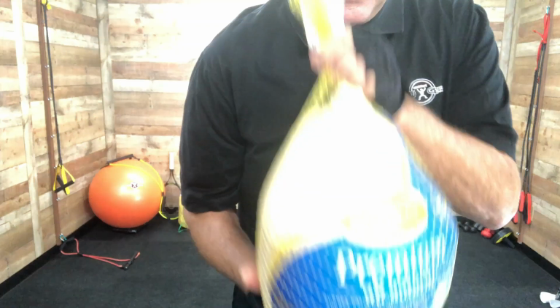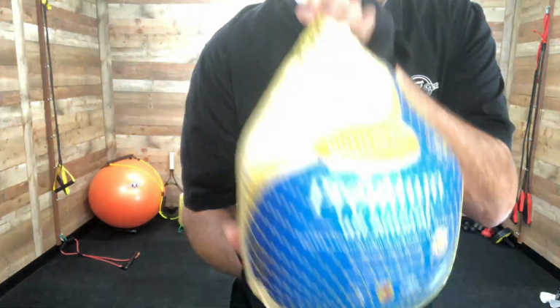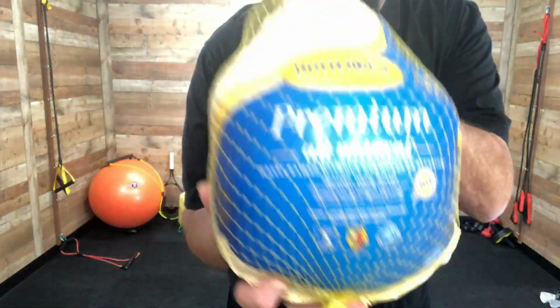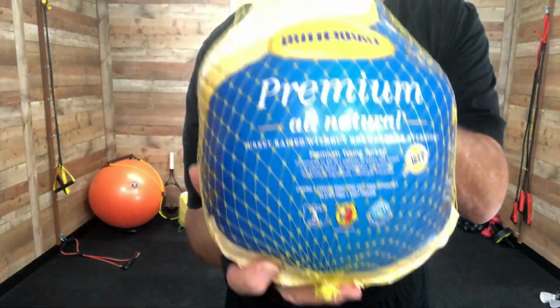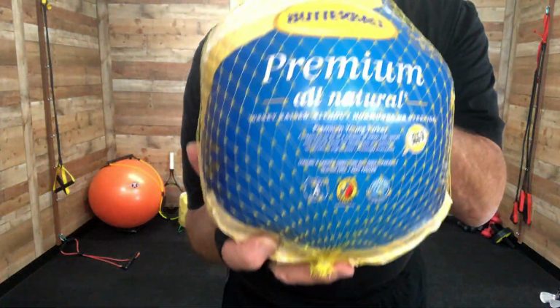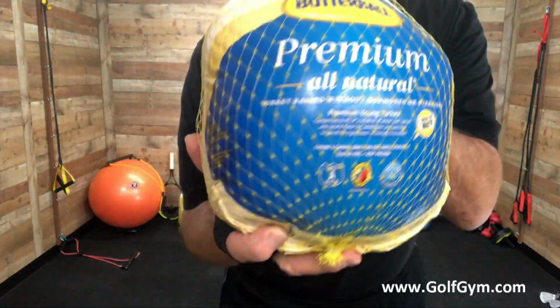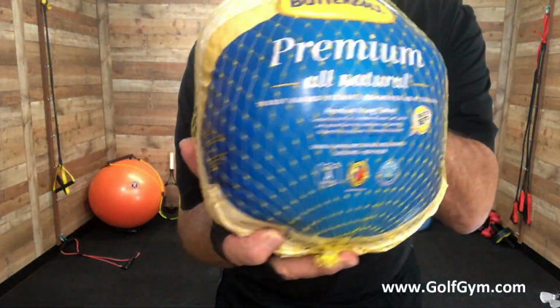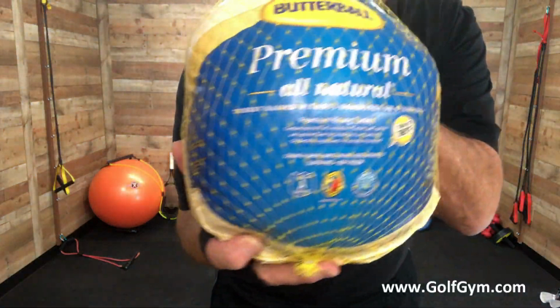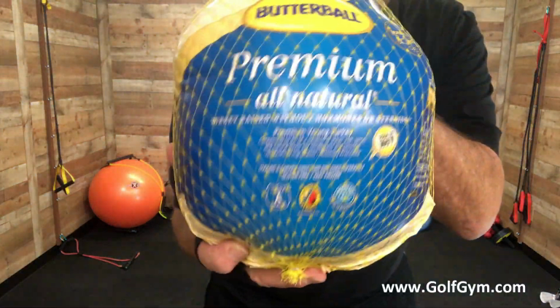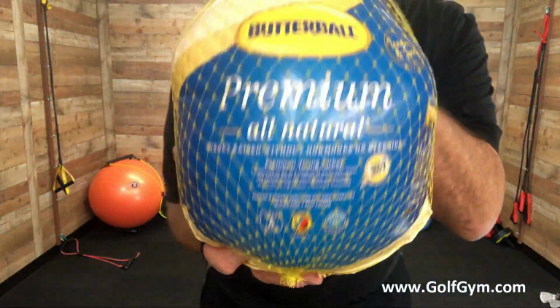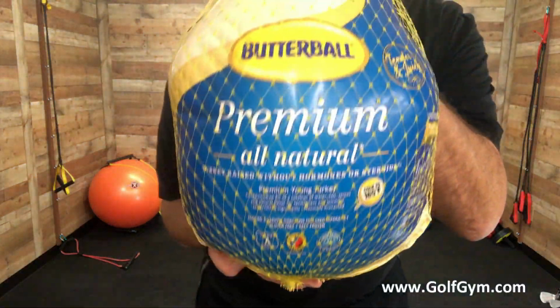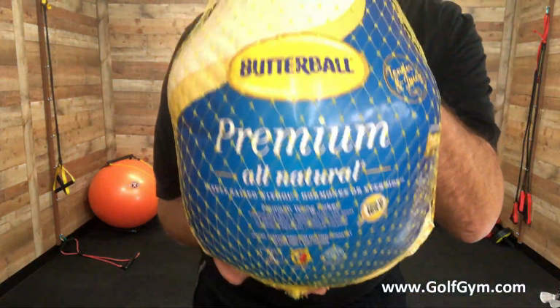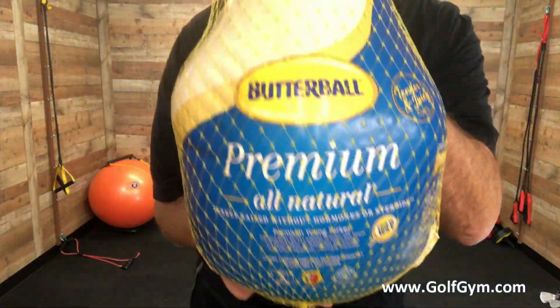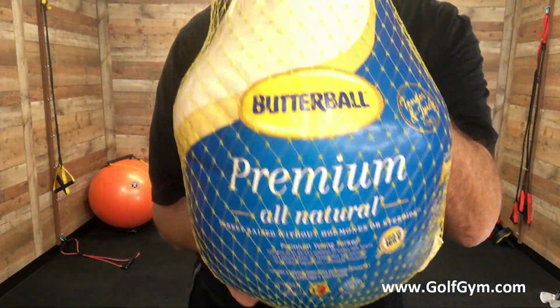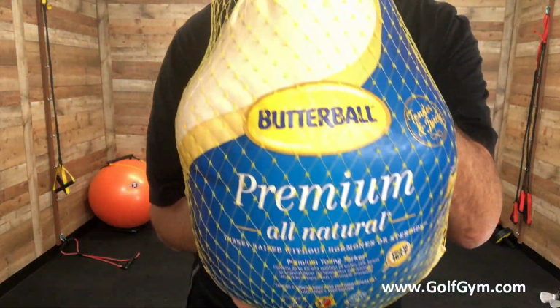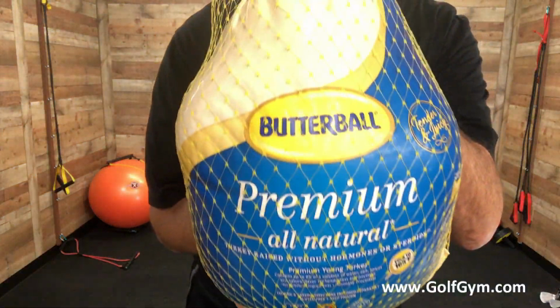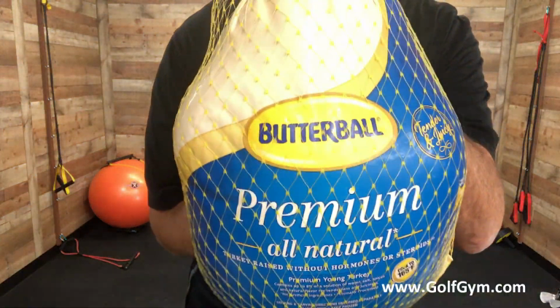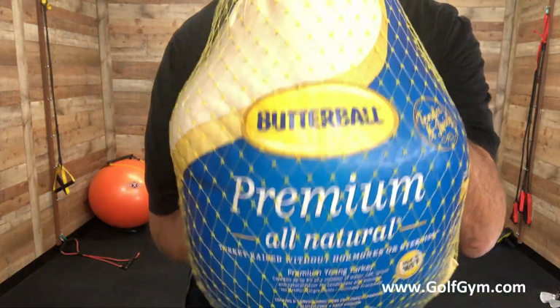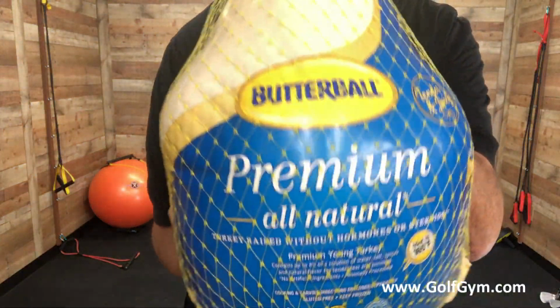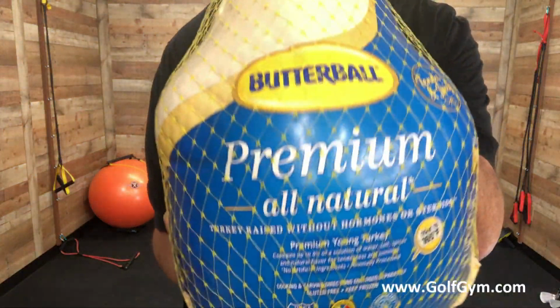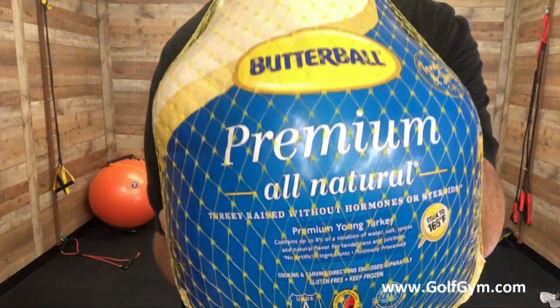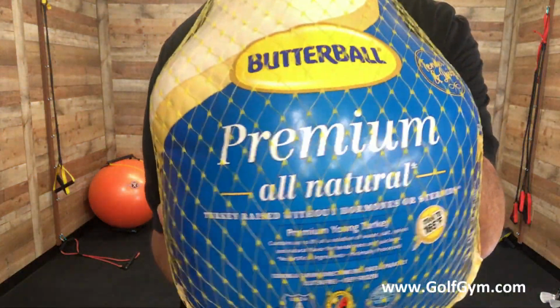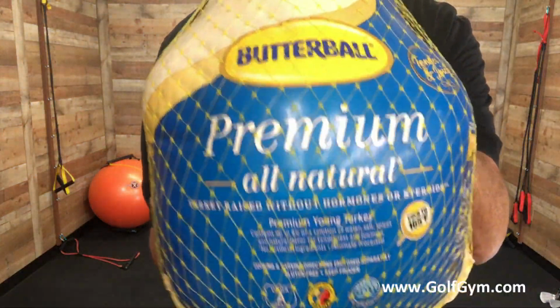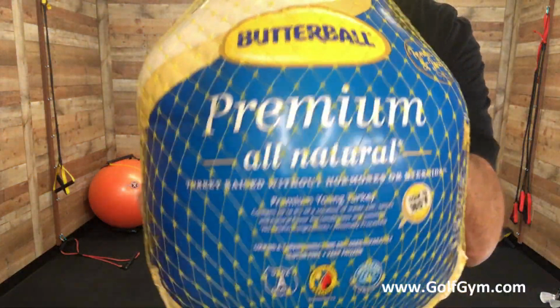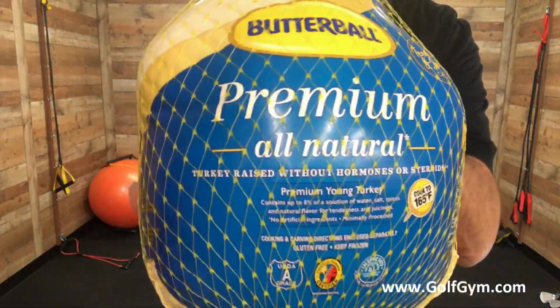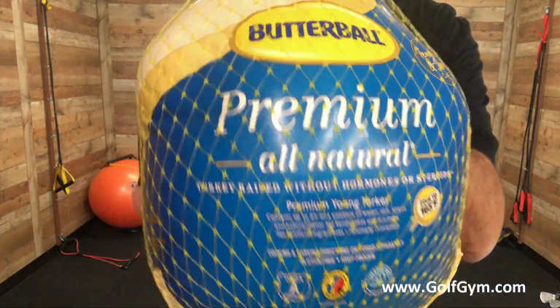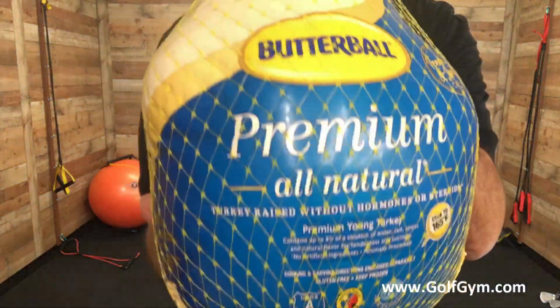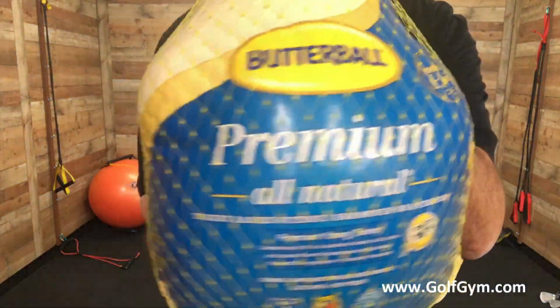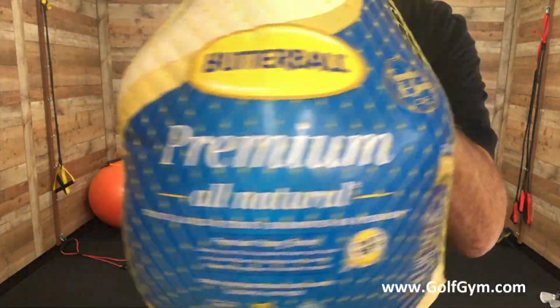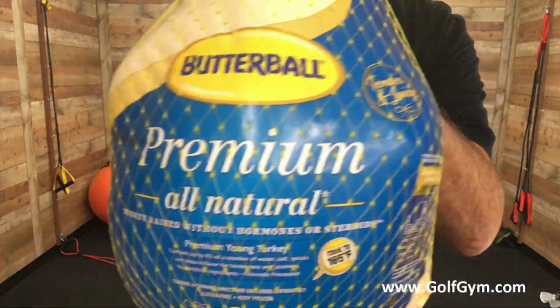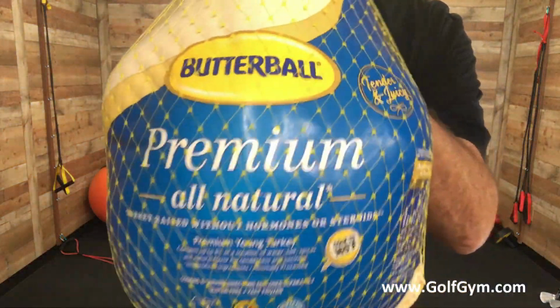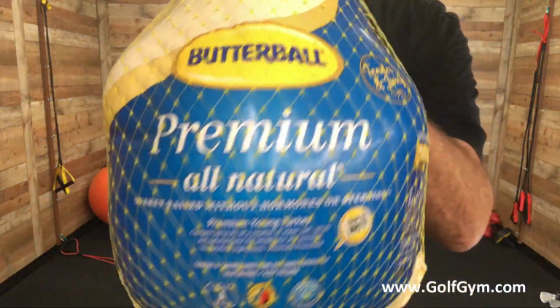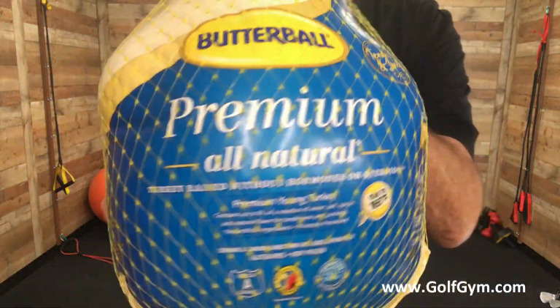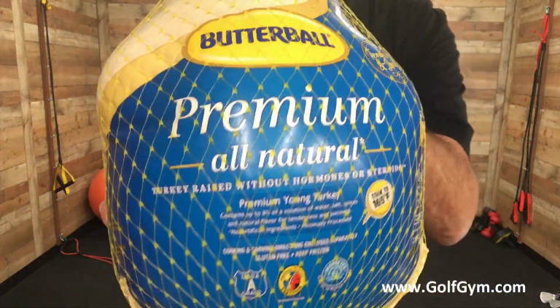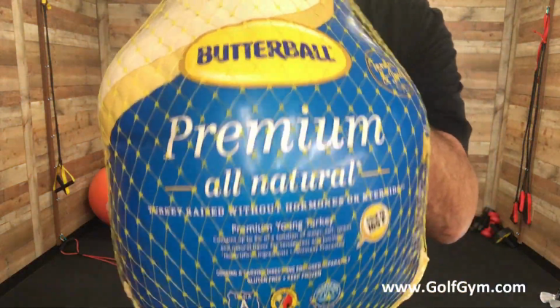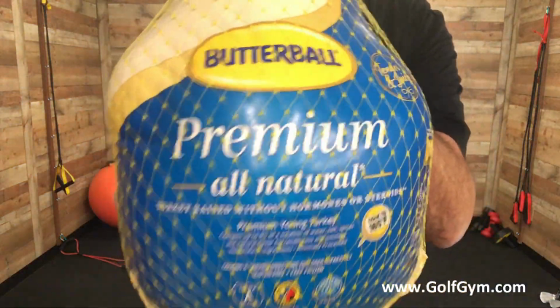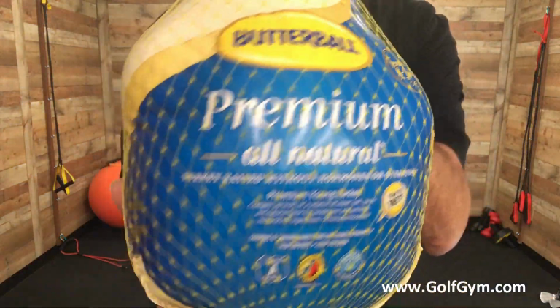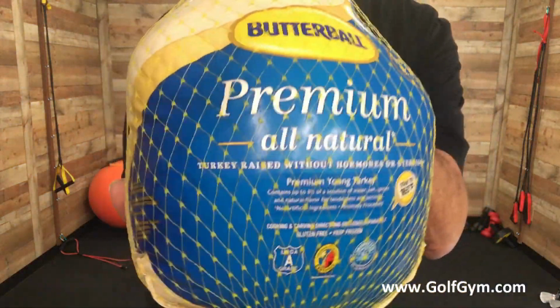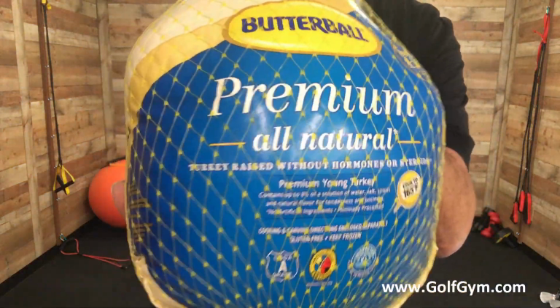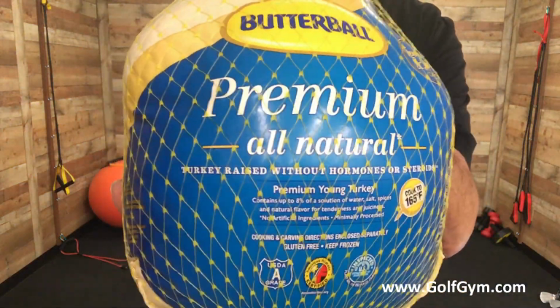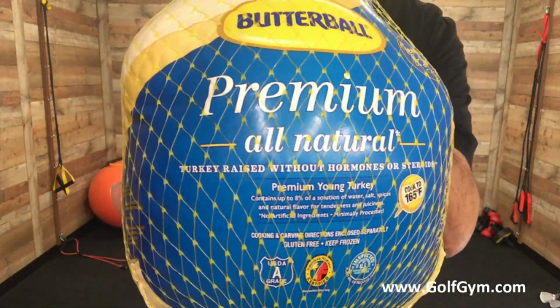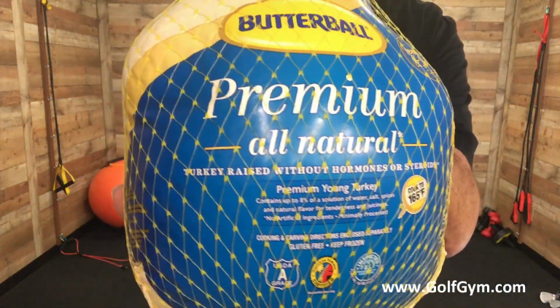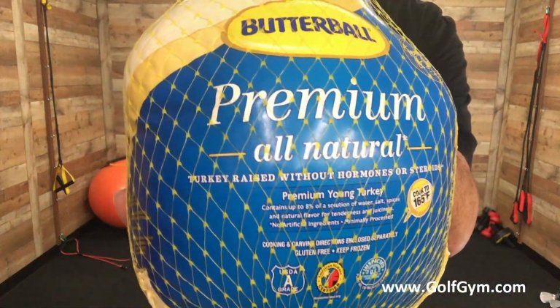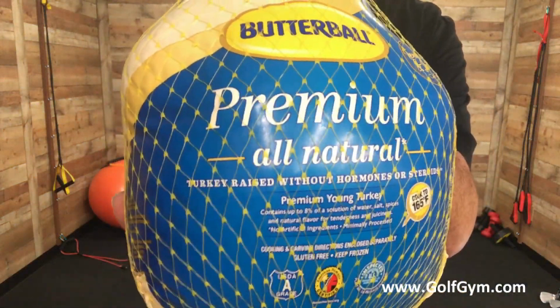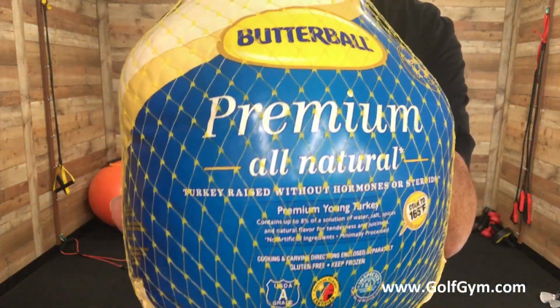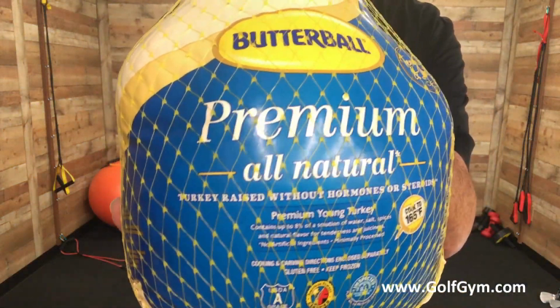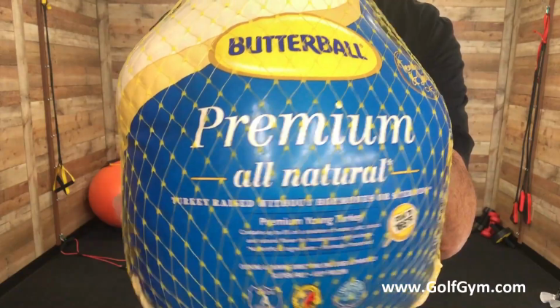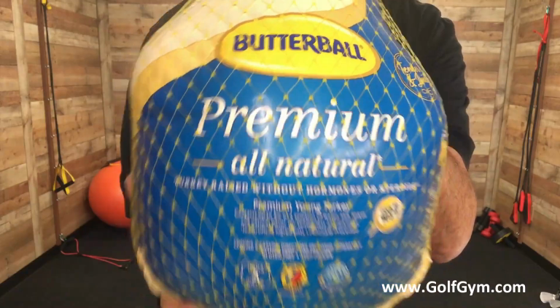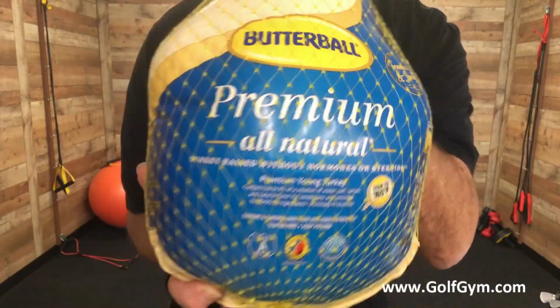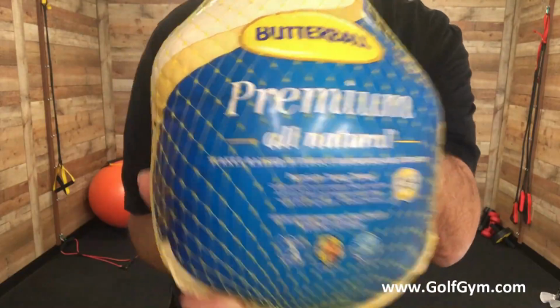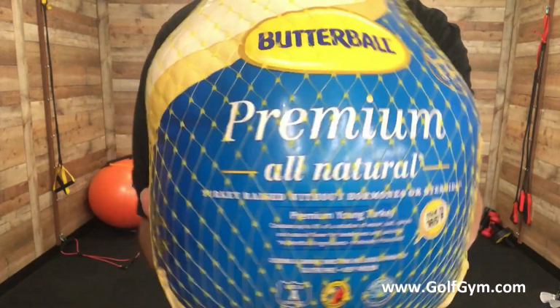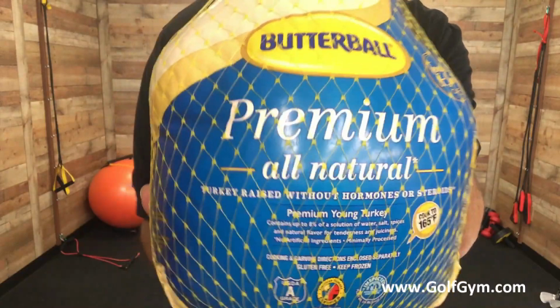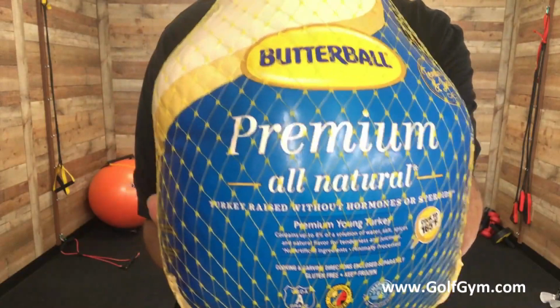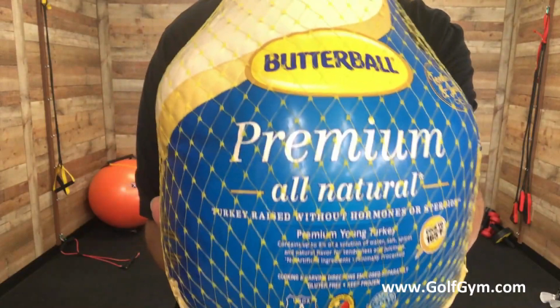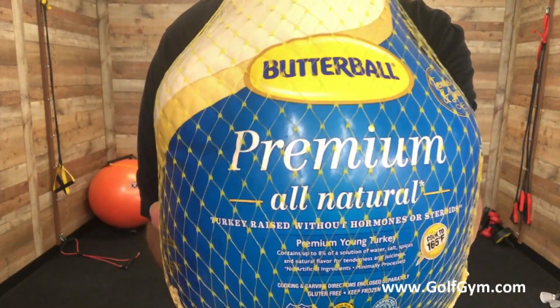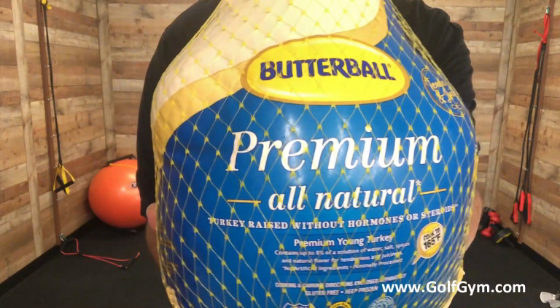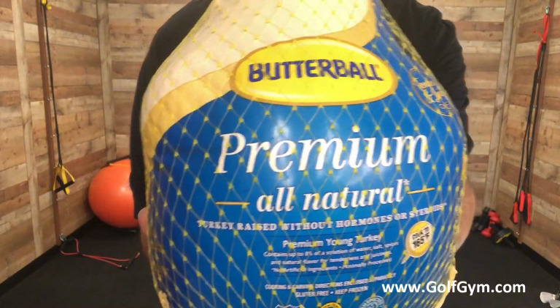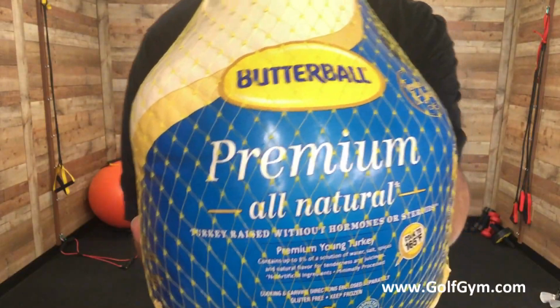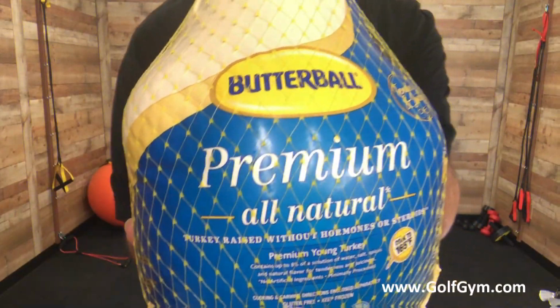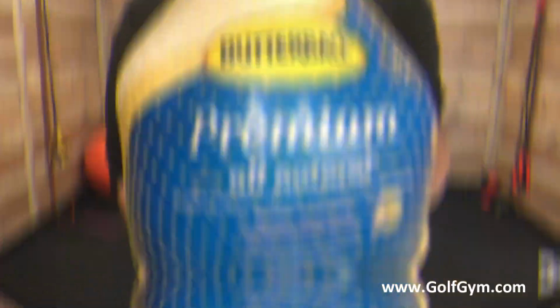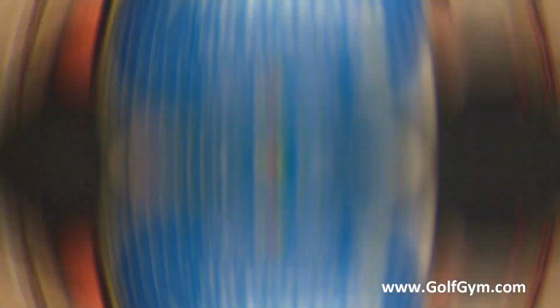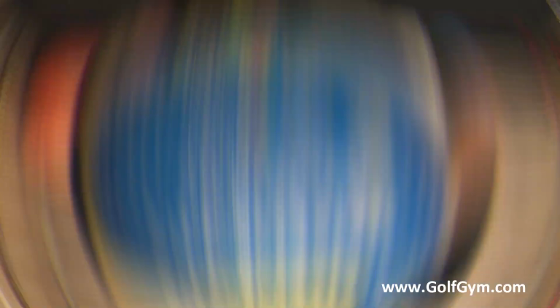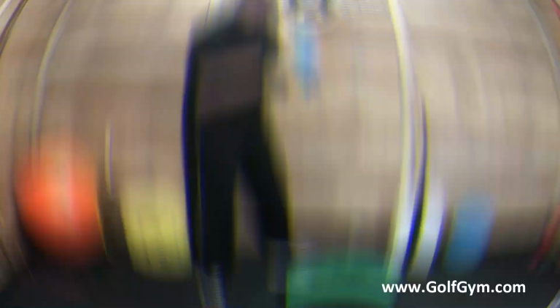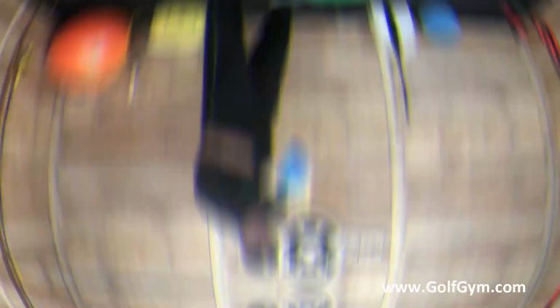Hey everybody, Ken Pierce here at Golfgym.com. Today is Thanksgiving here in the USA and you can still, before you cook it, work it.